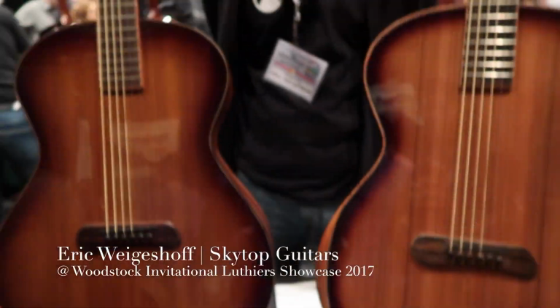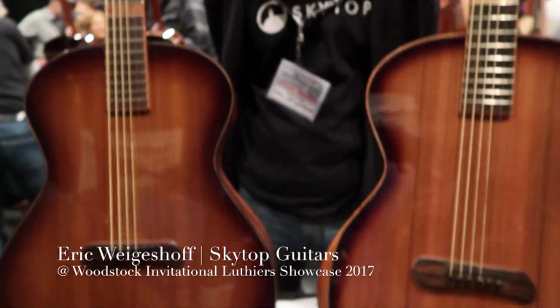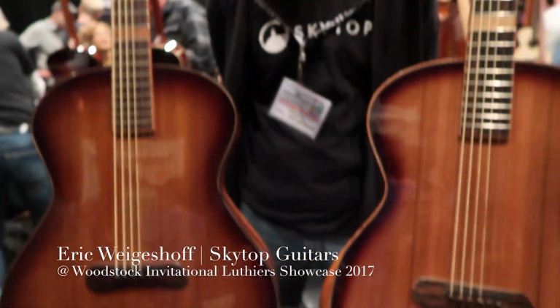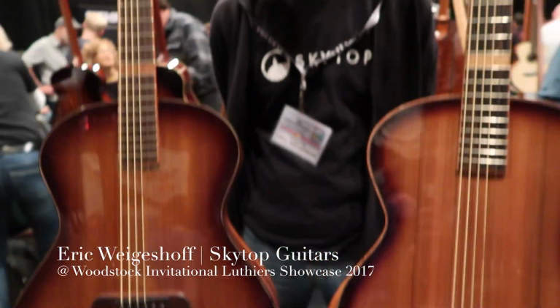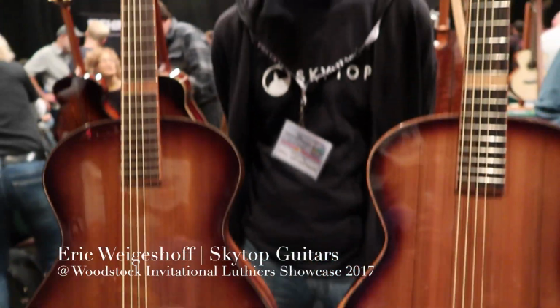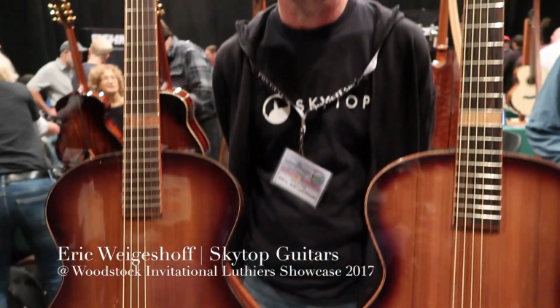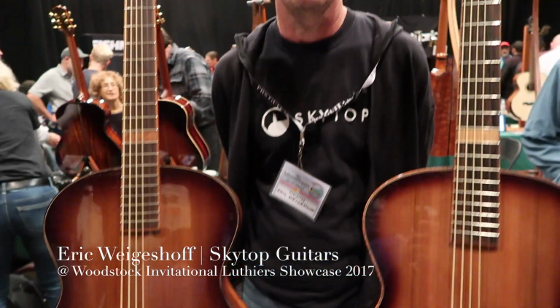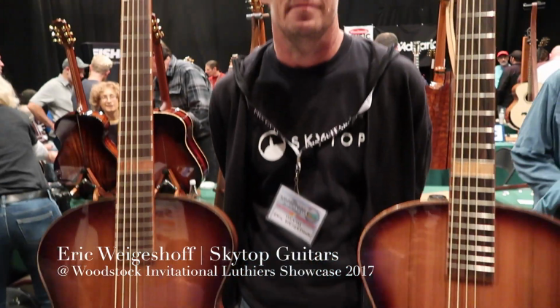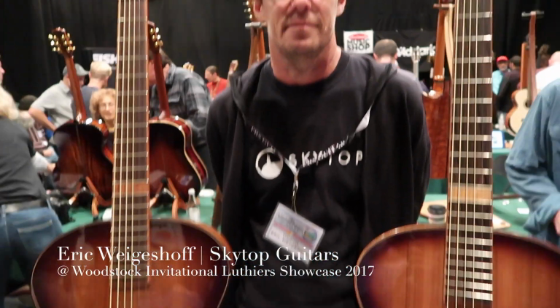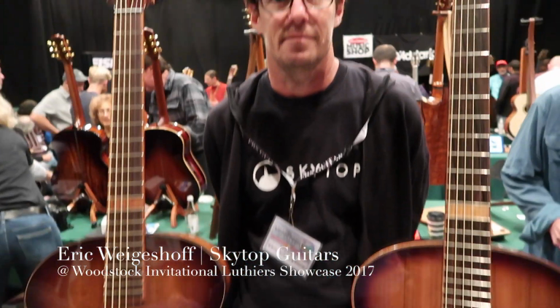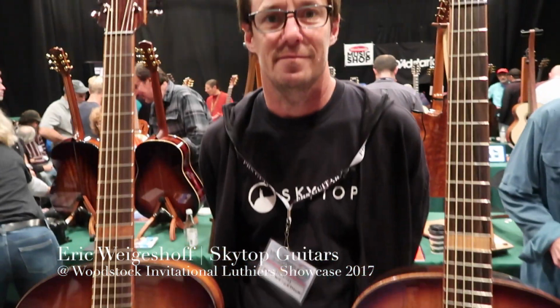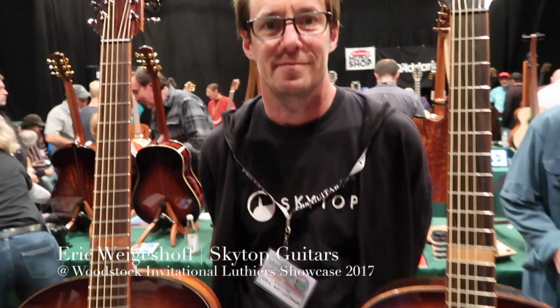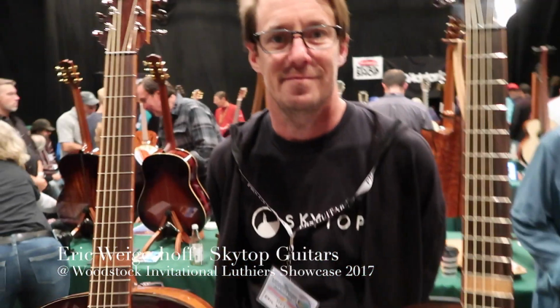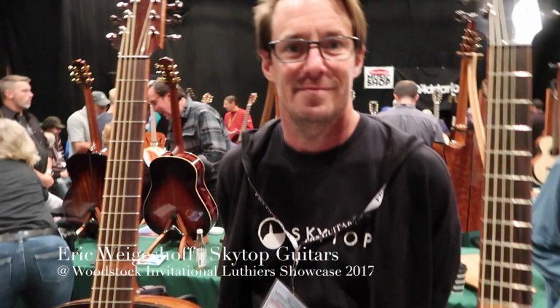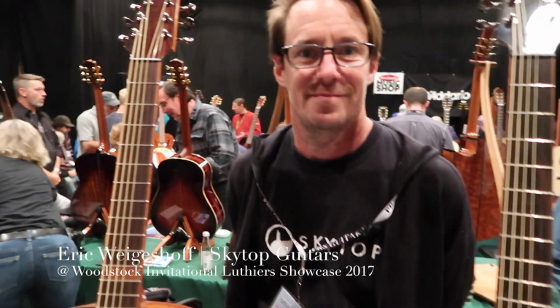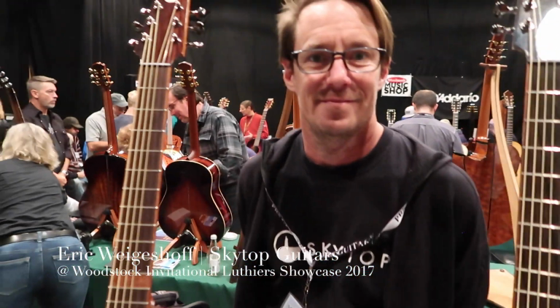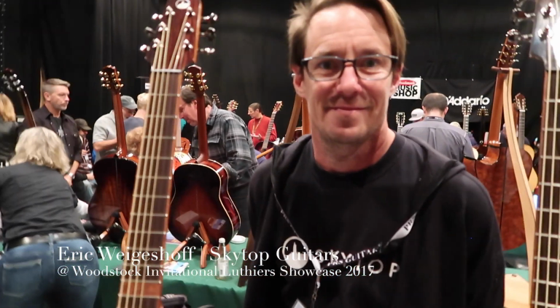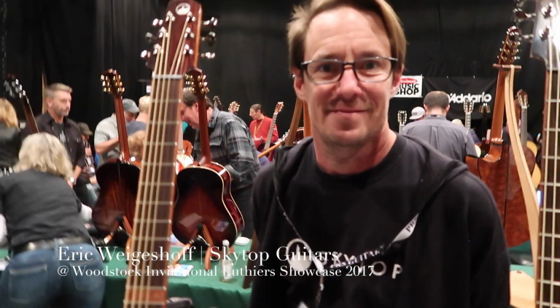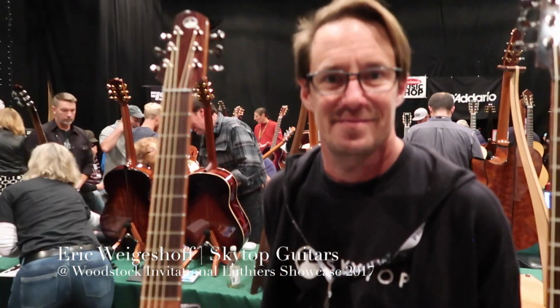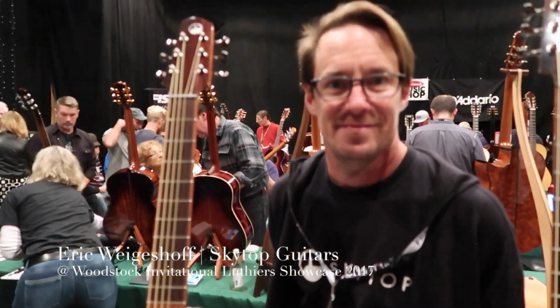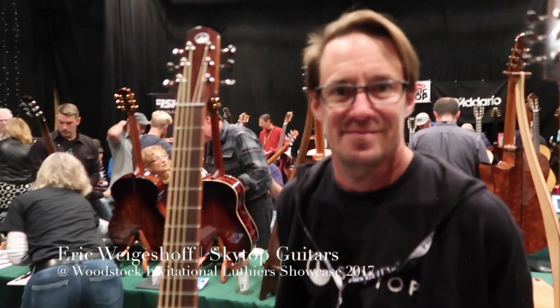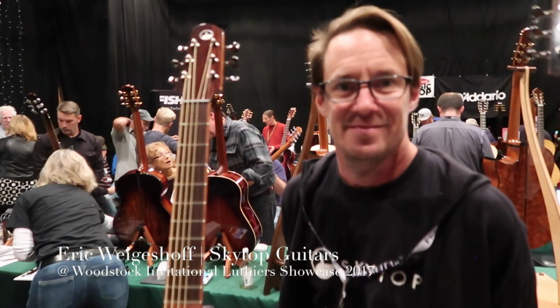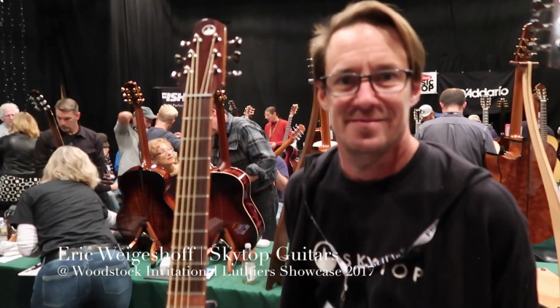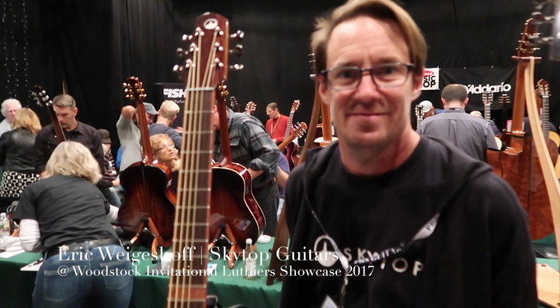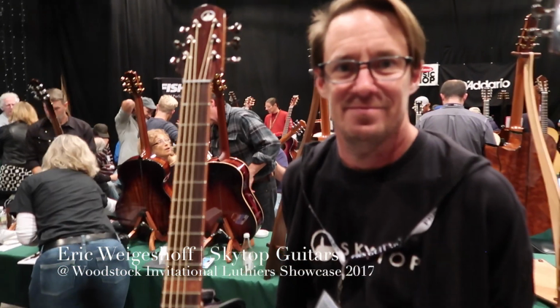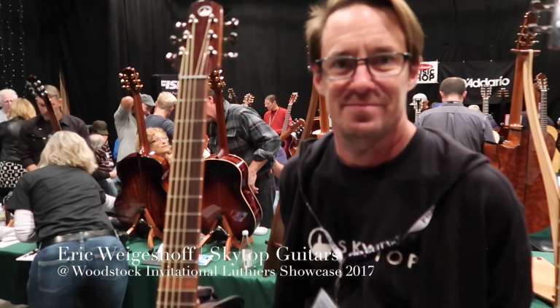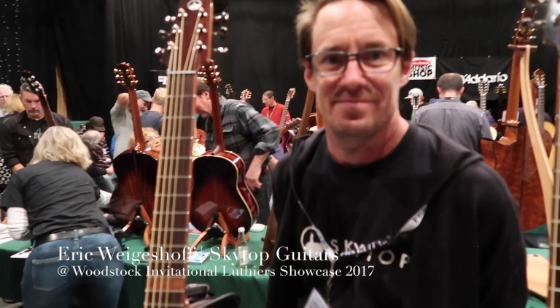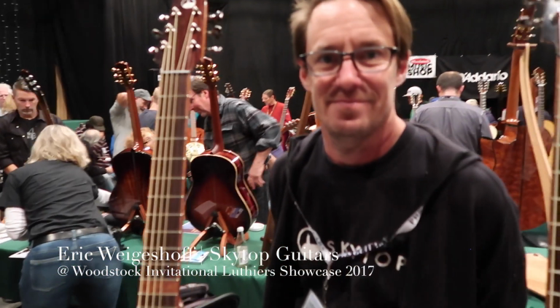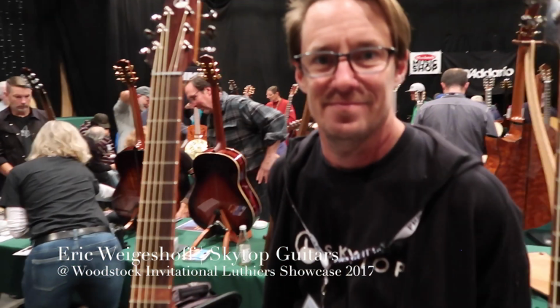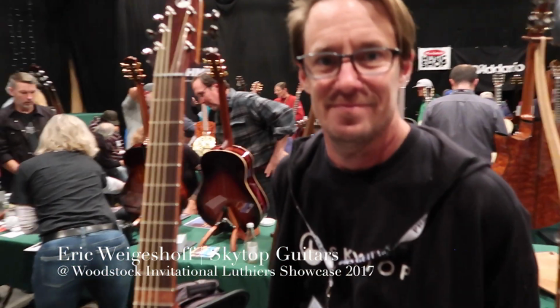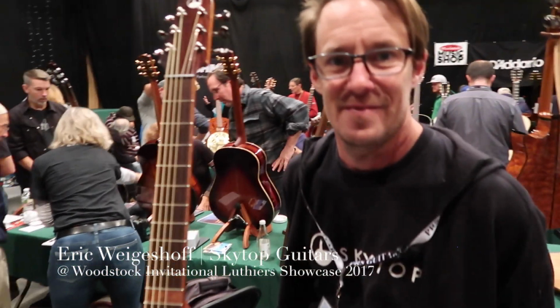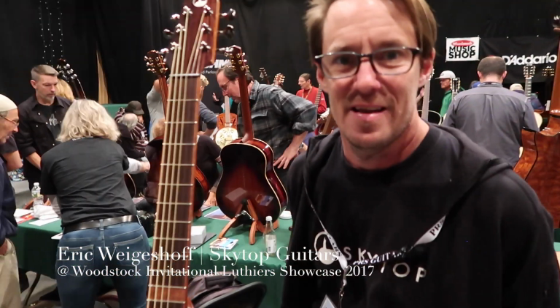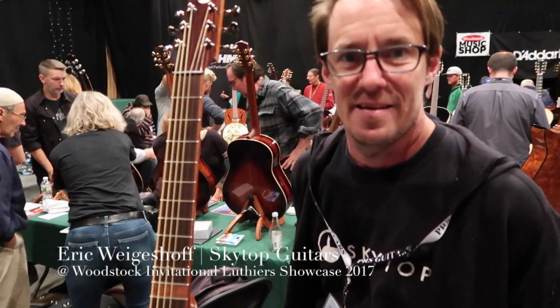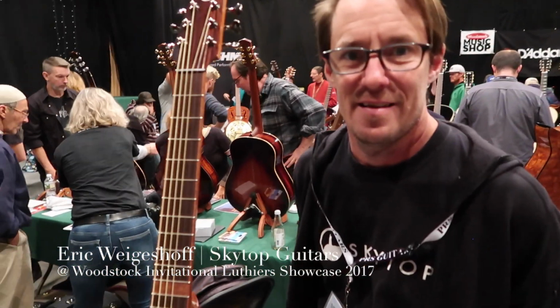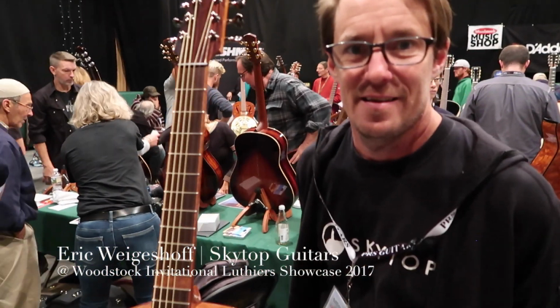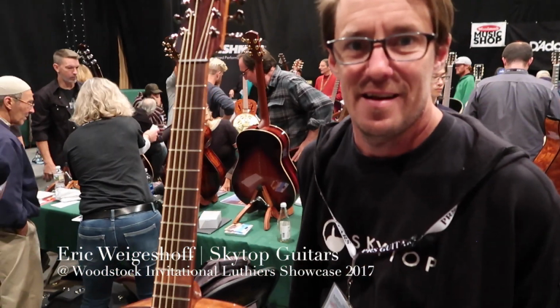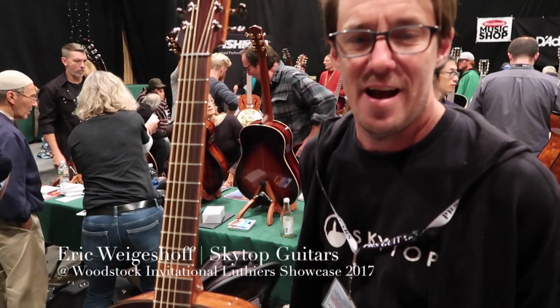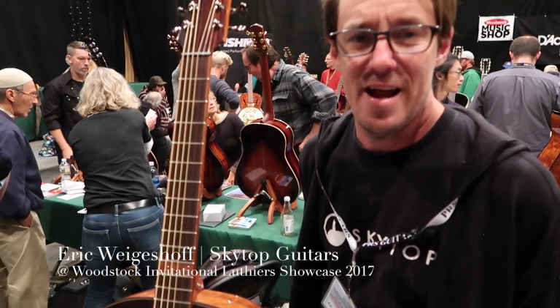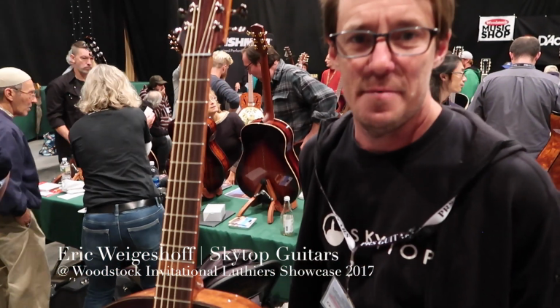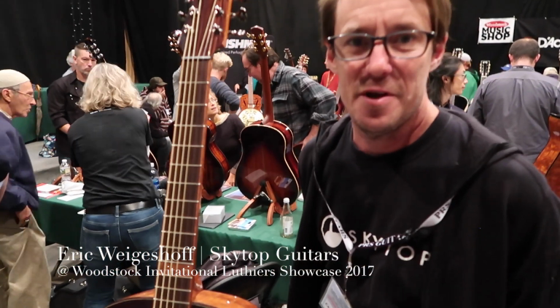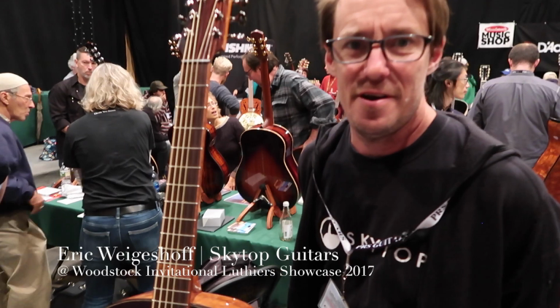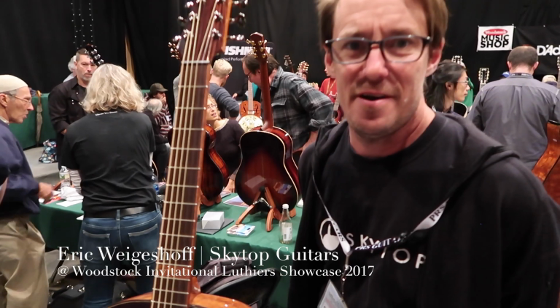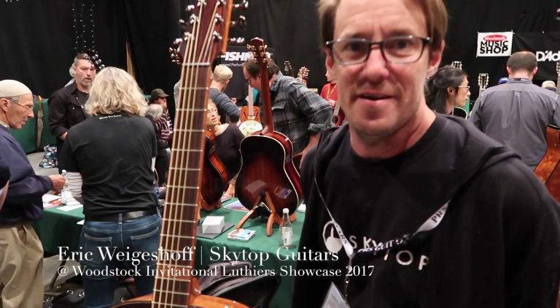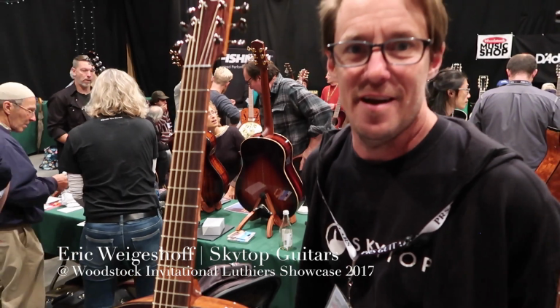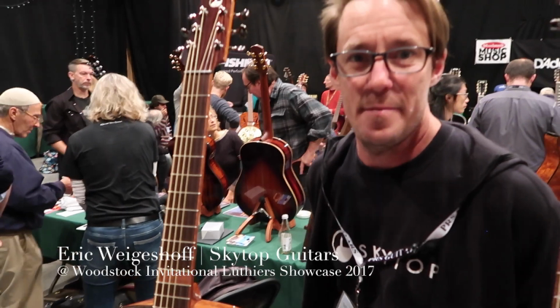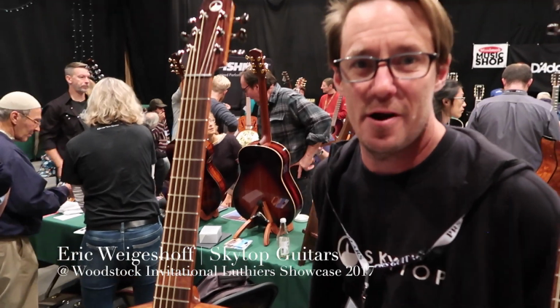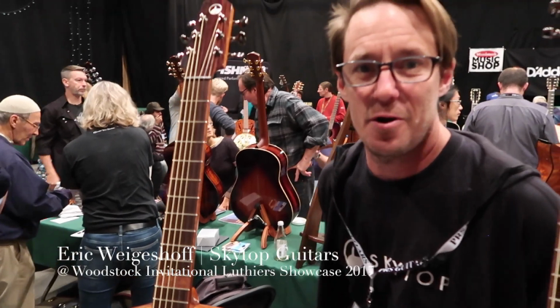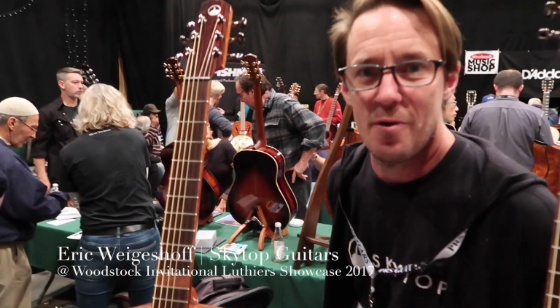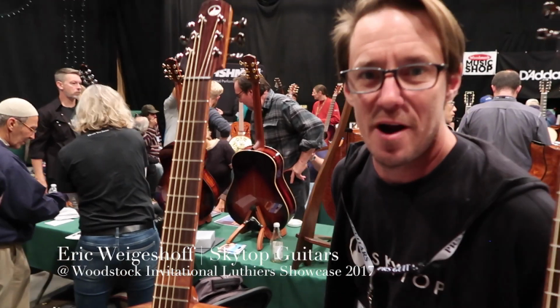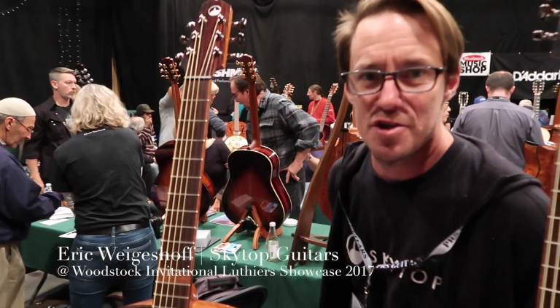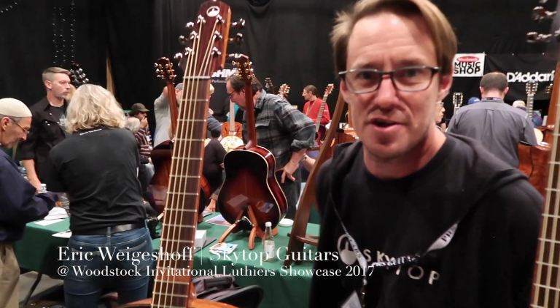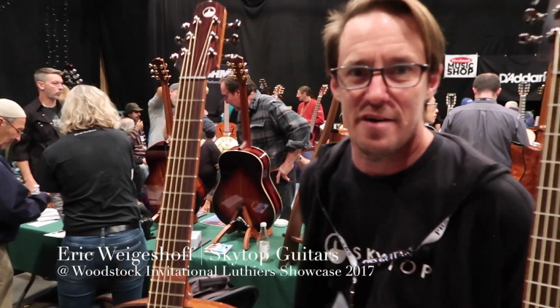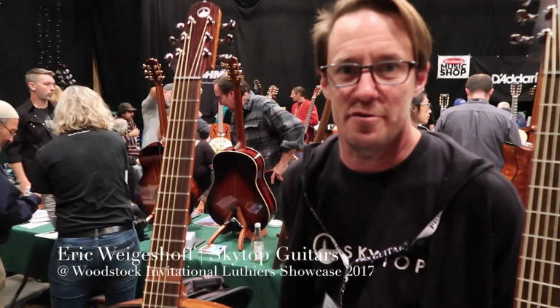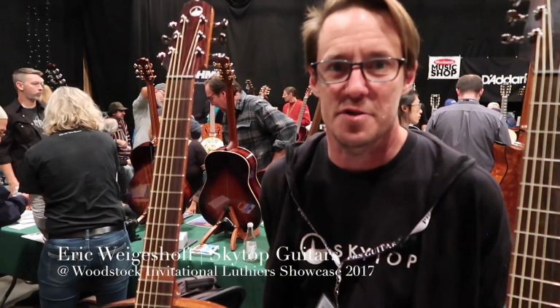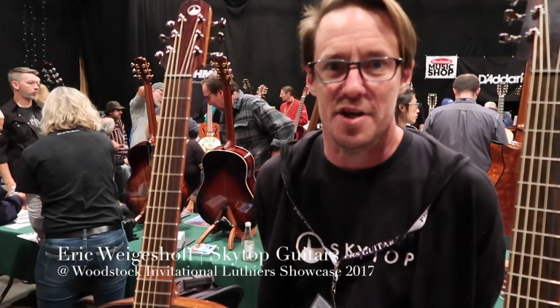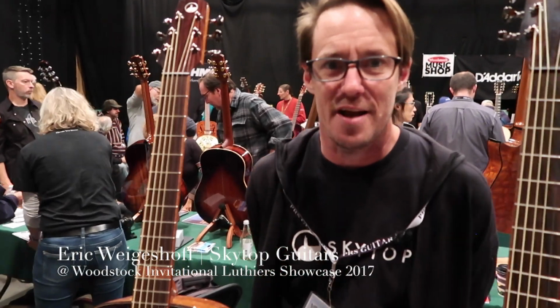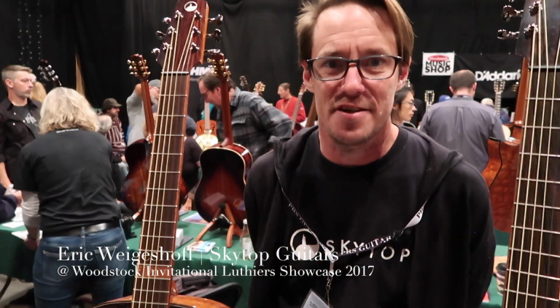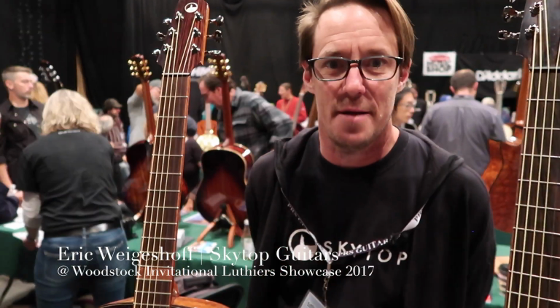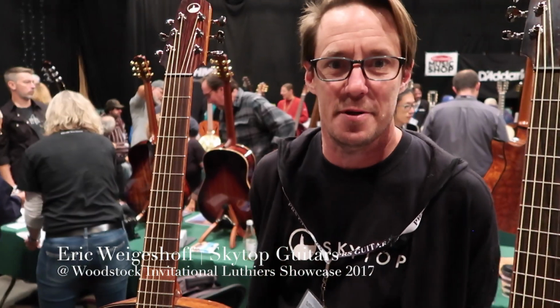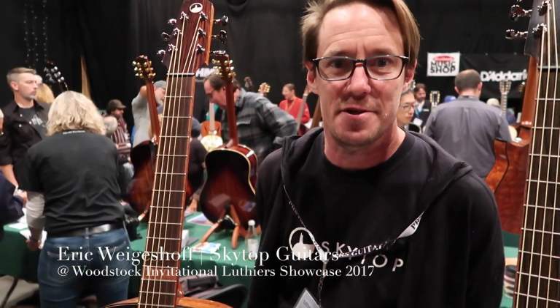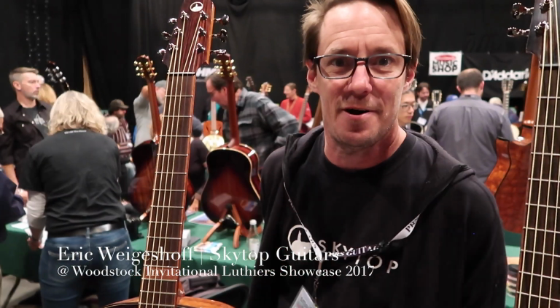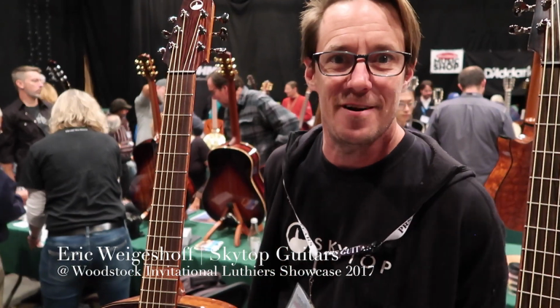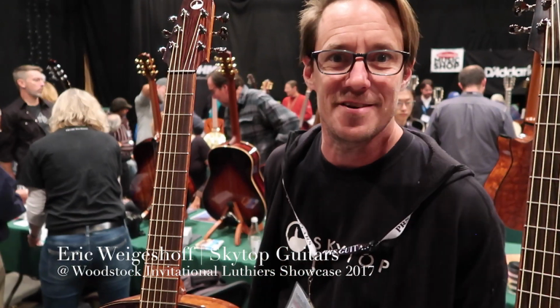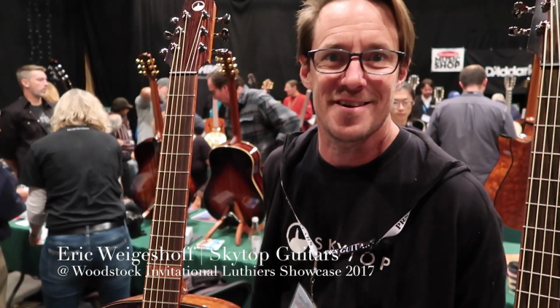Hello, welcome to Woodstock 2017. How are you doing today? I am good. I'm Eric Wageshaw from Skytop Guitars.